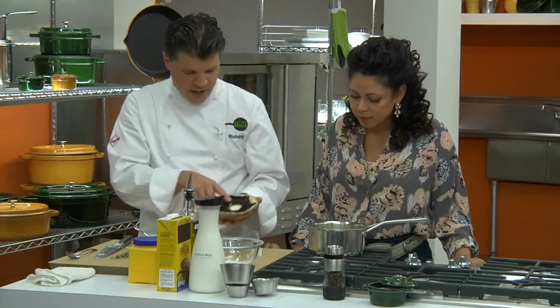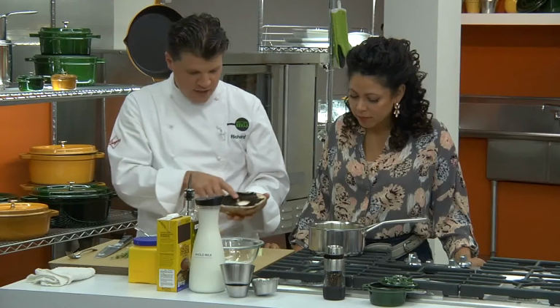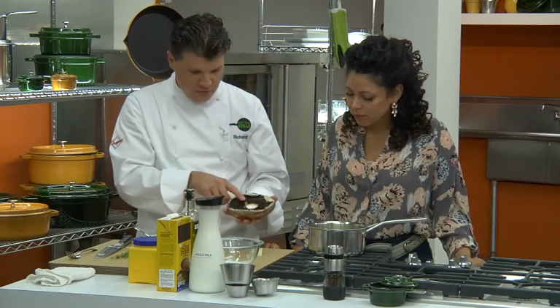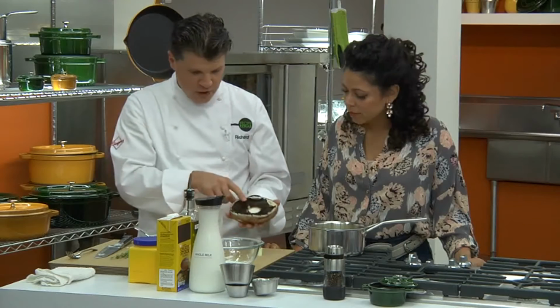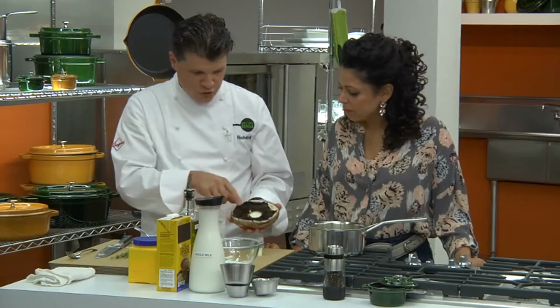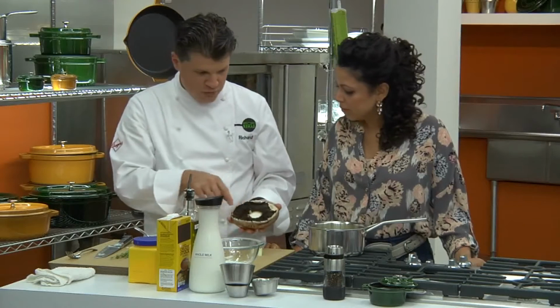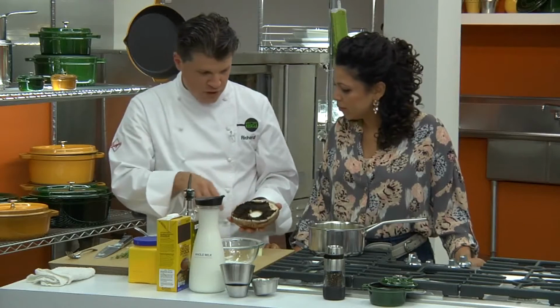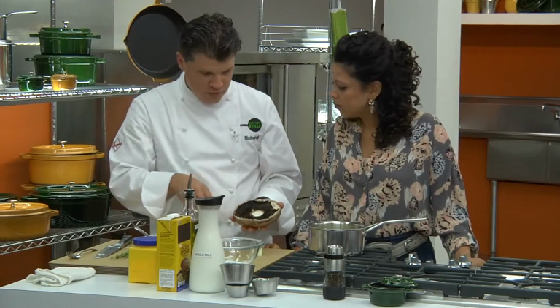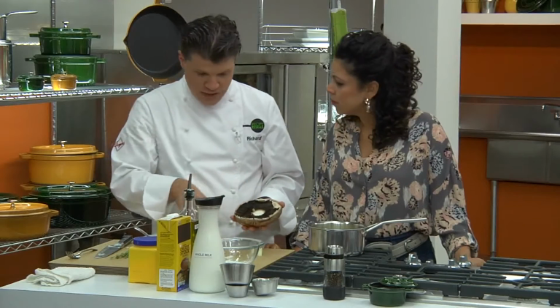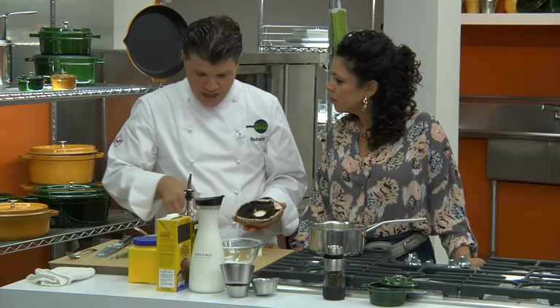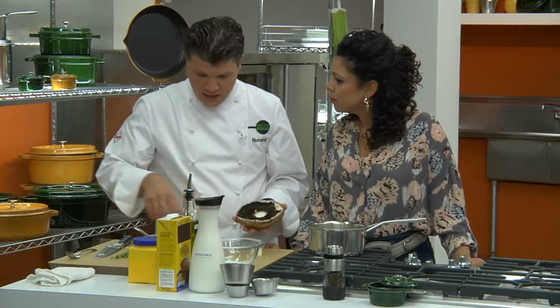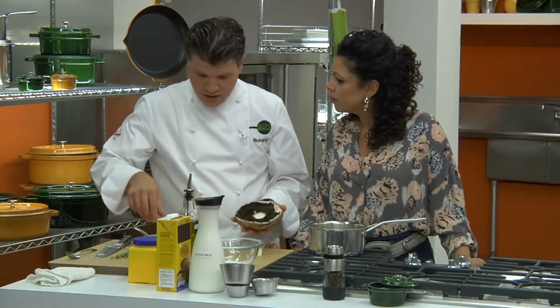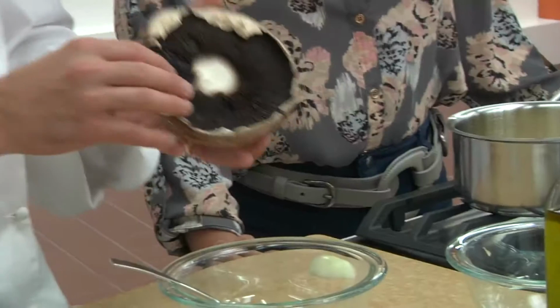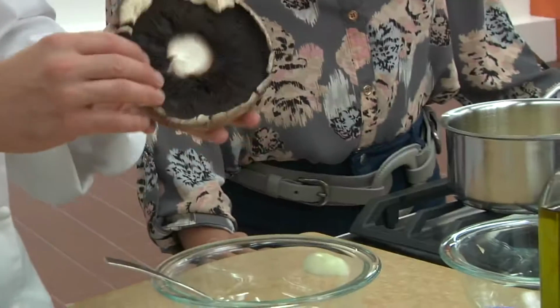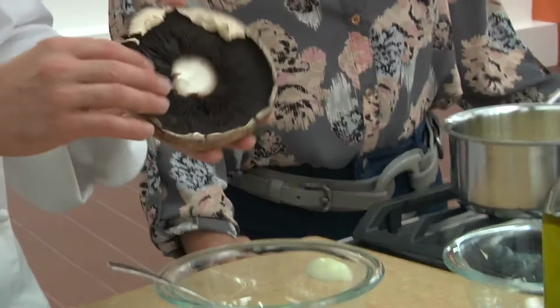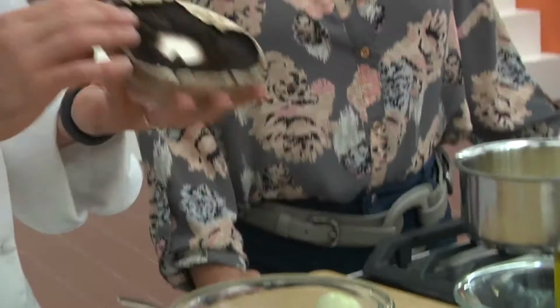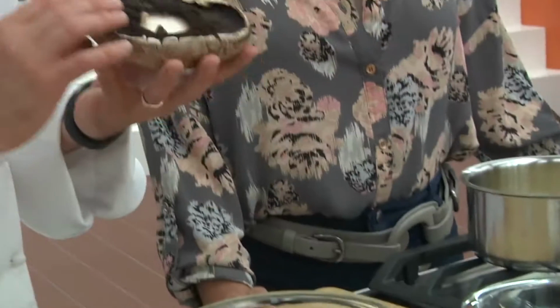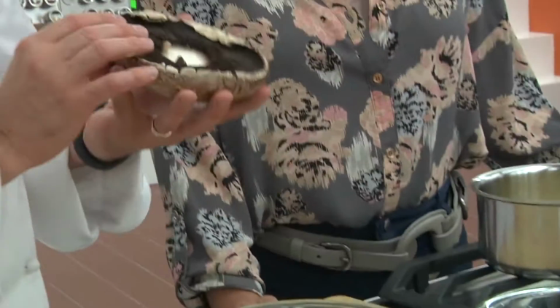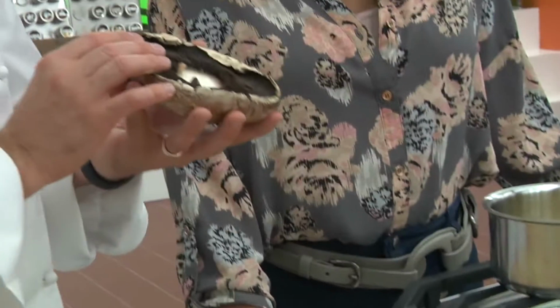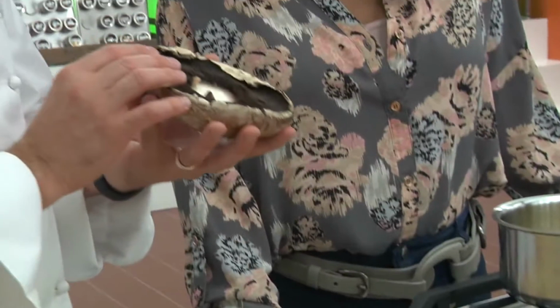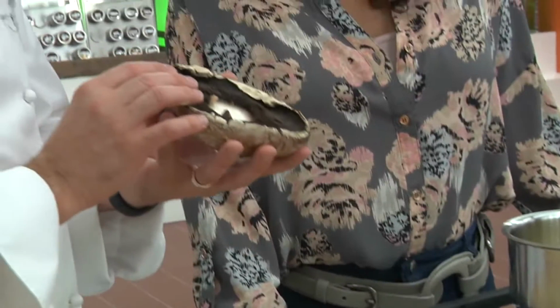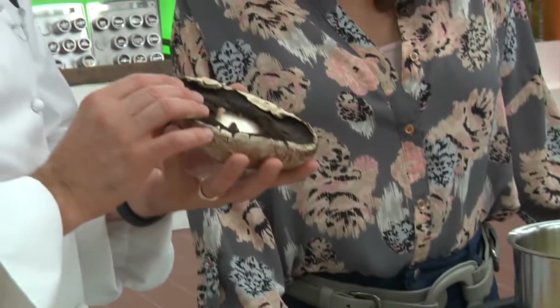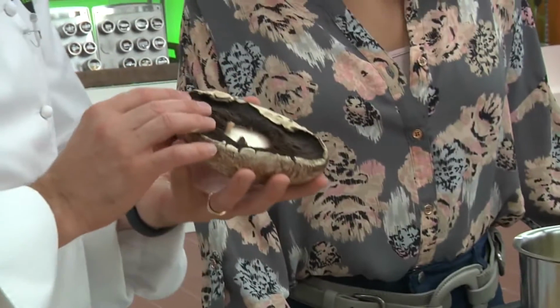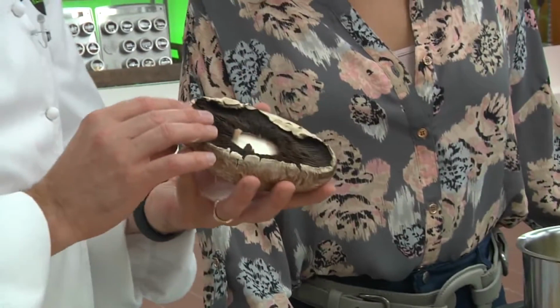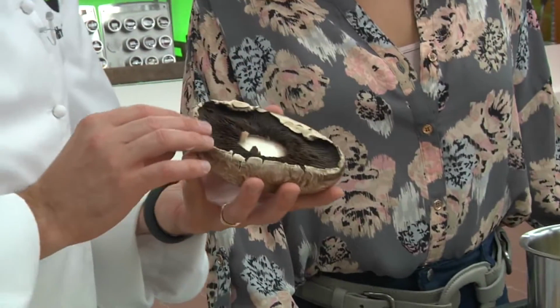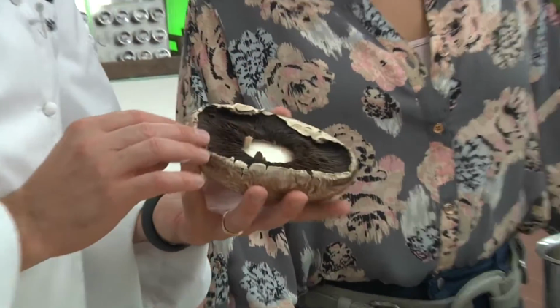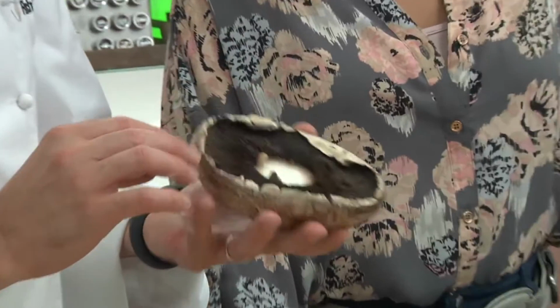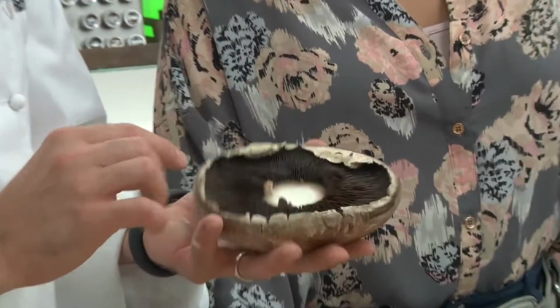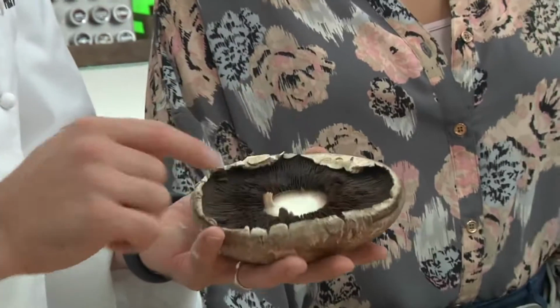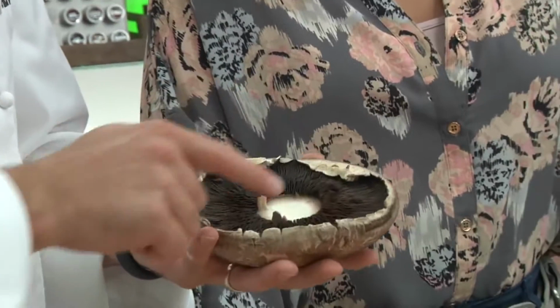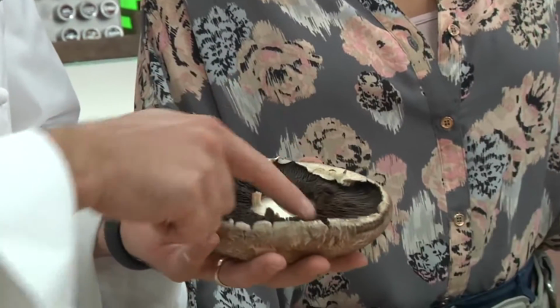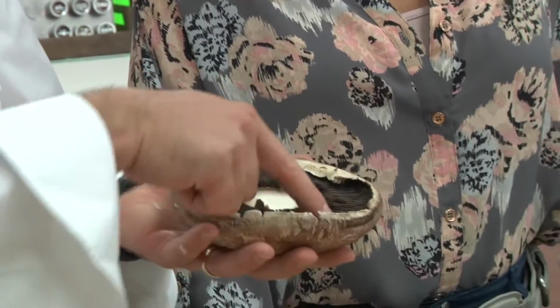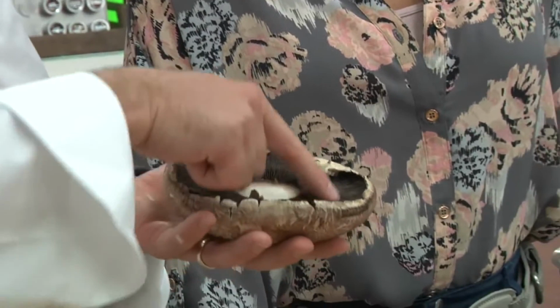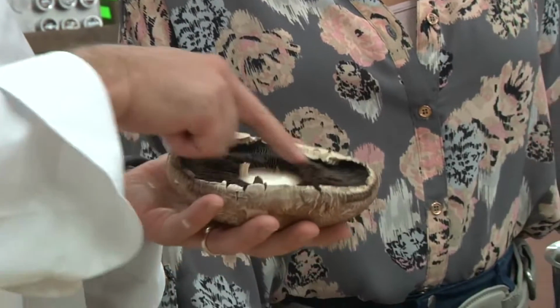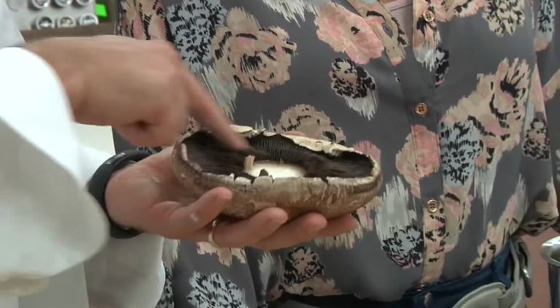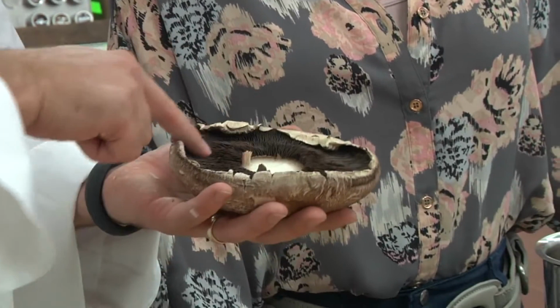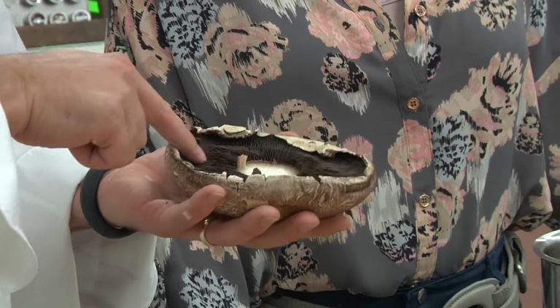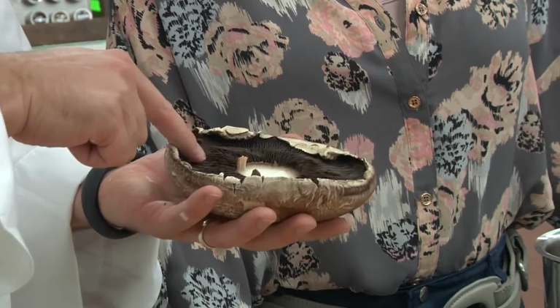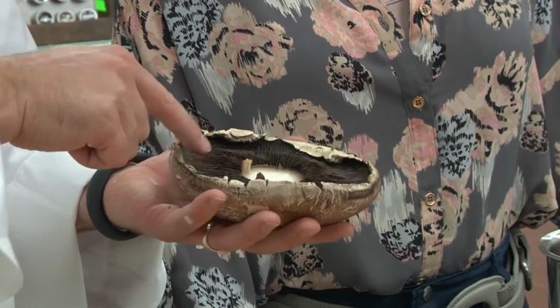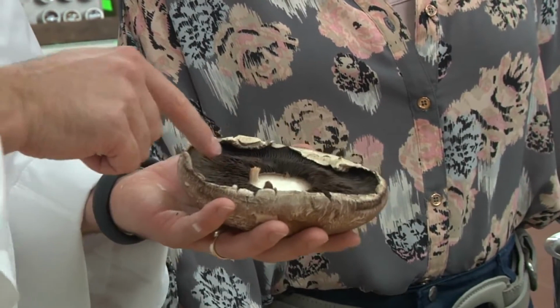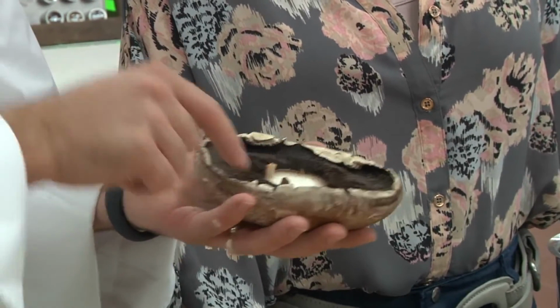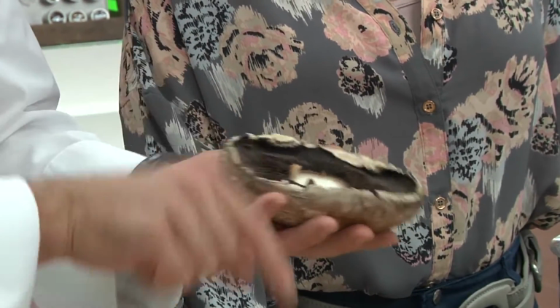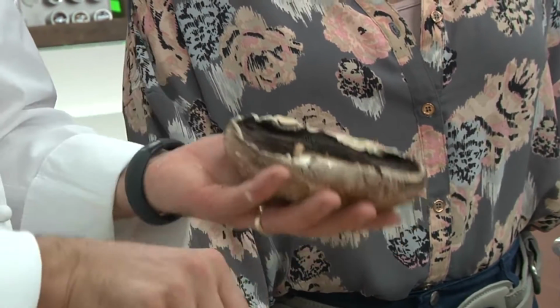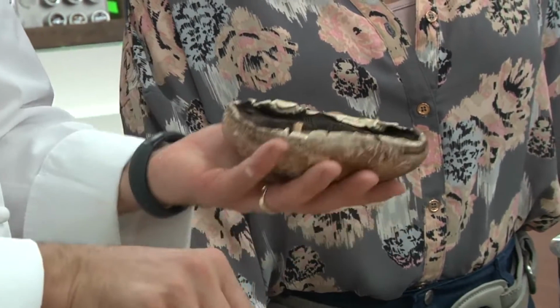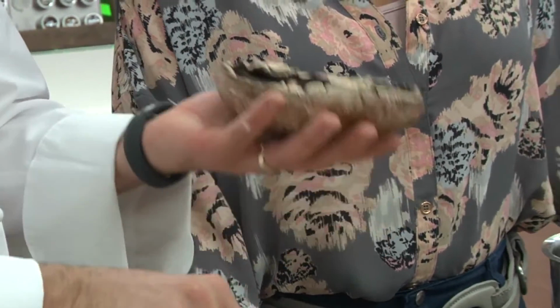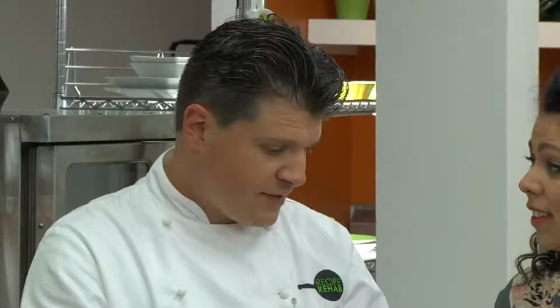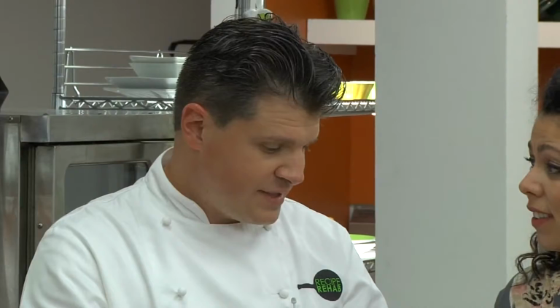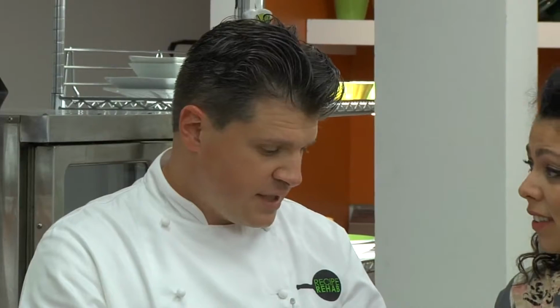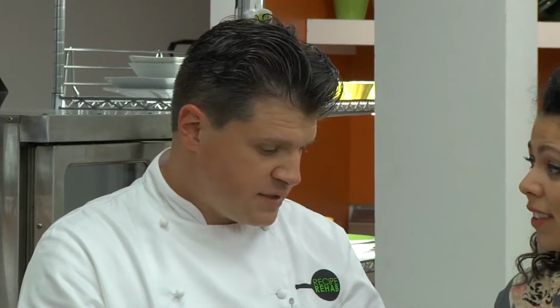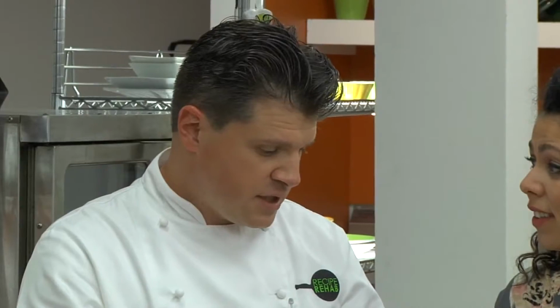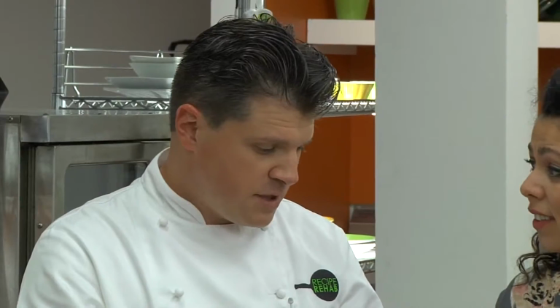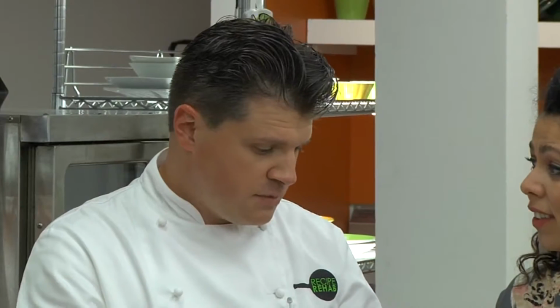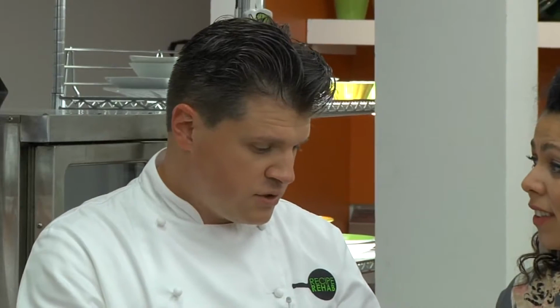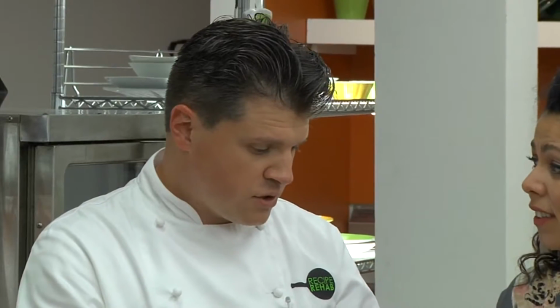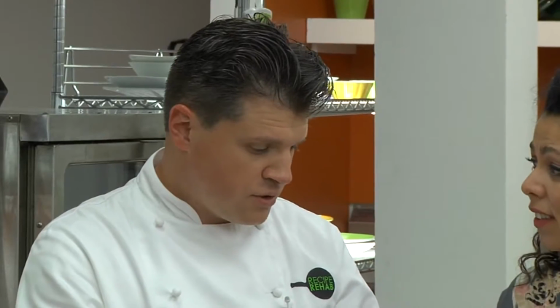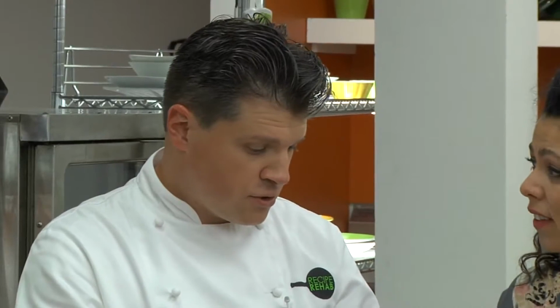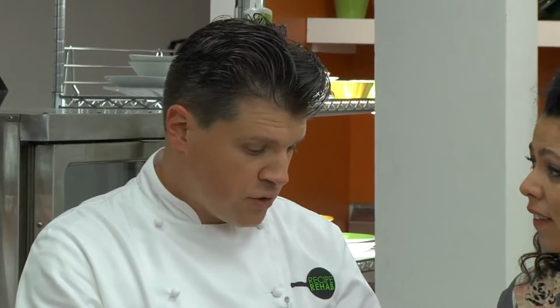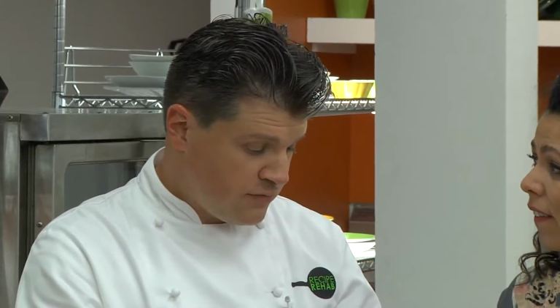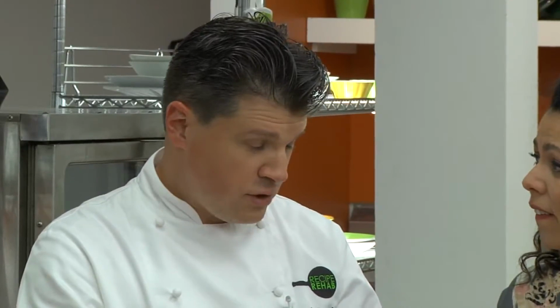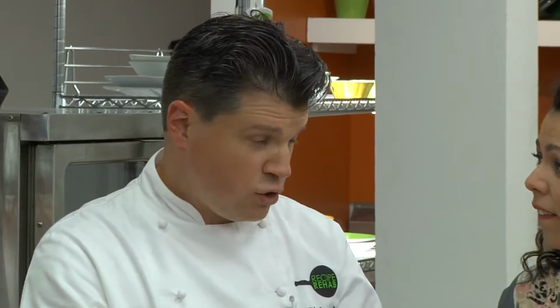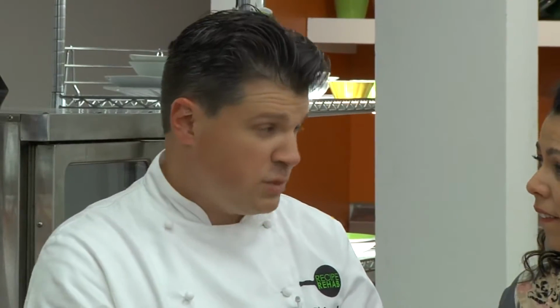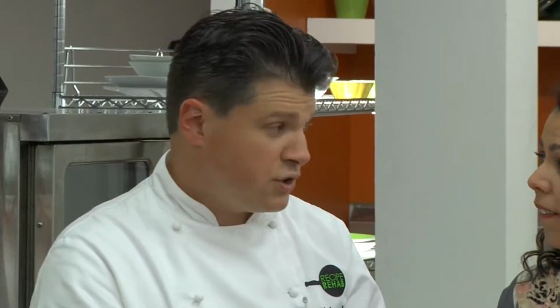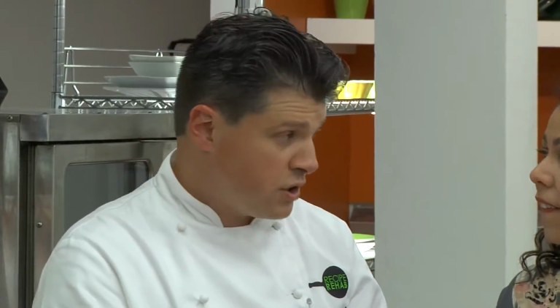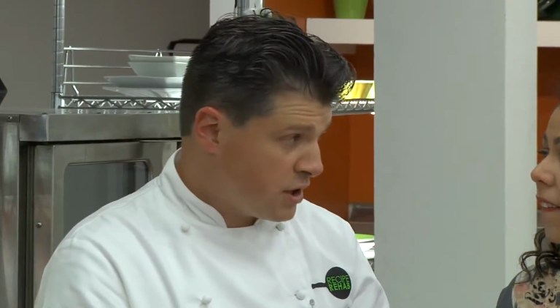I have a mushroom here I'm gonna add. This is a really large one. With all these dark gills, they would have a tendency to maybe turn your gravy a little bit dark.